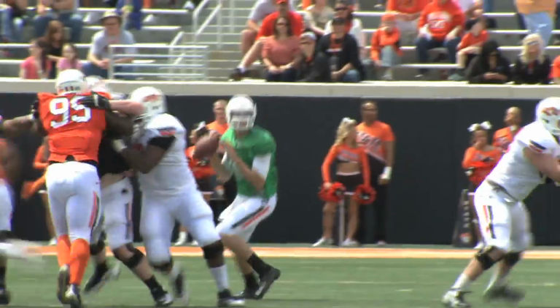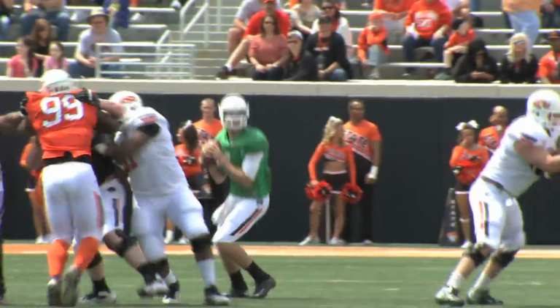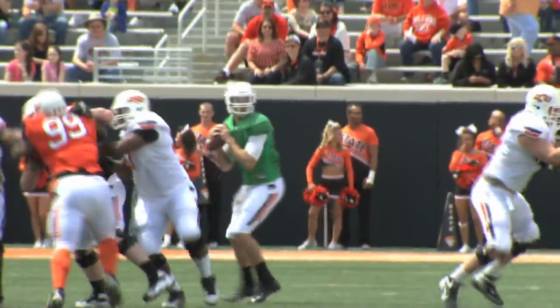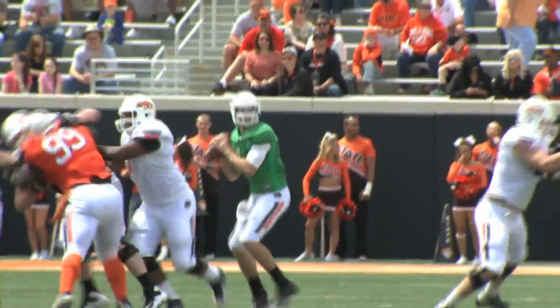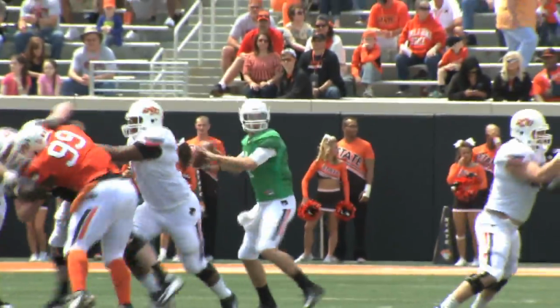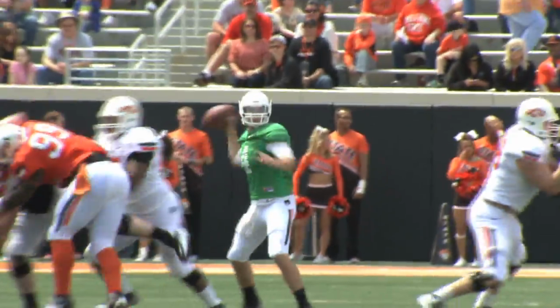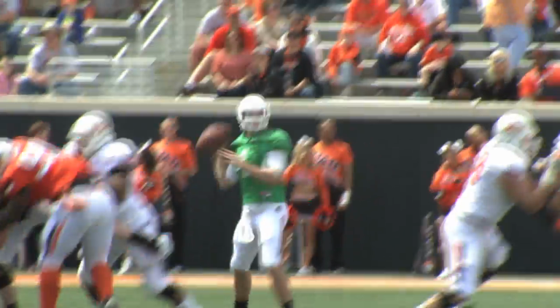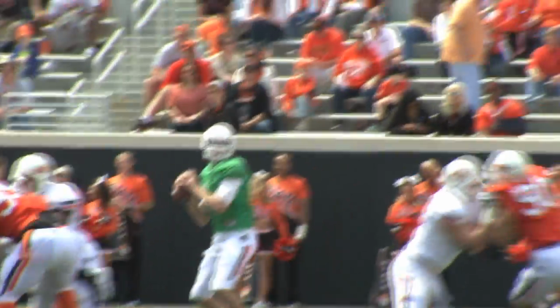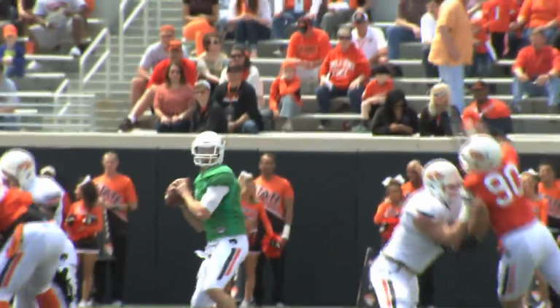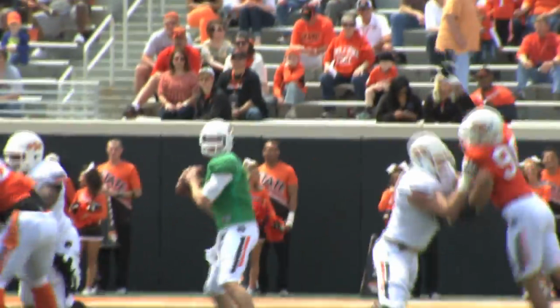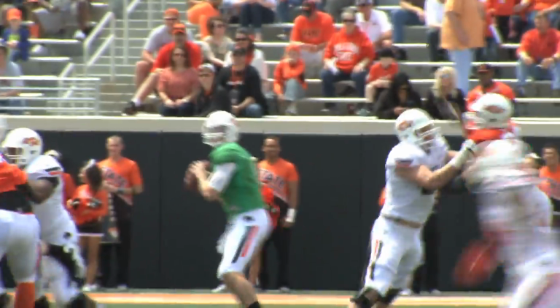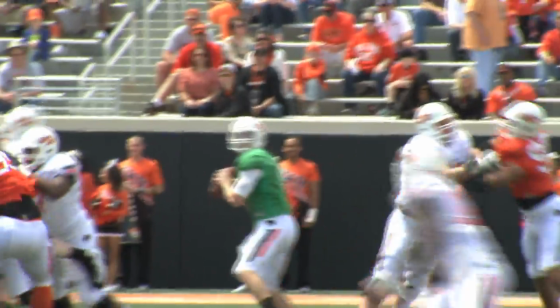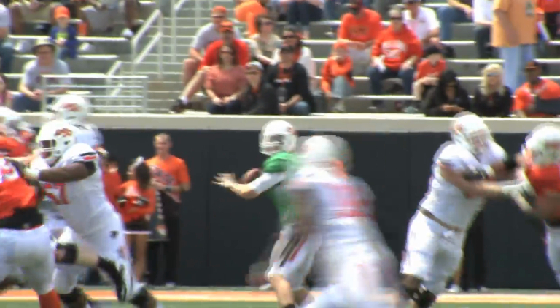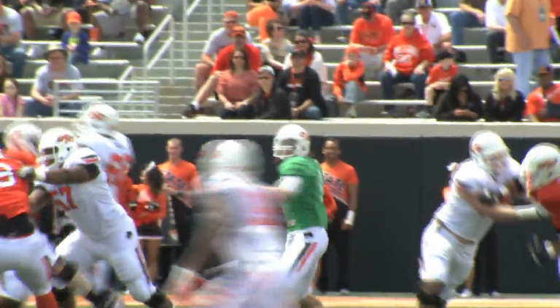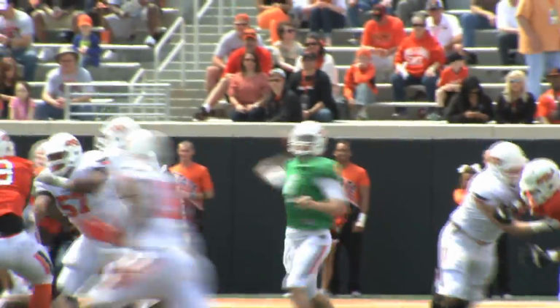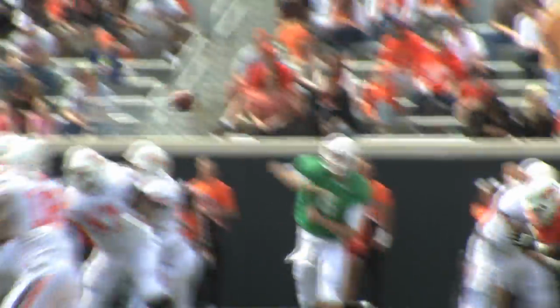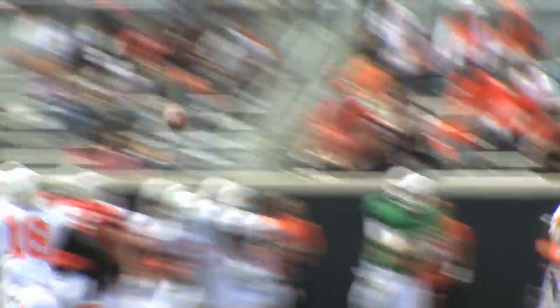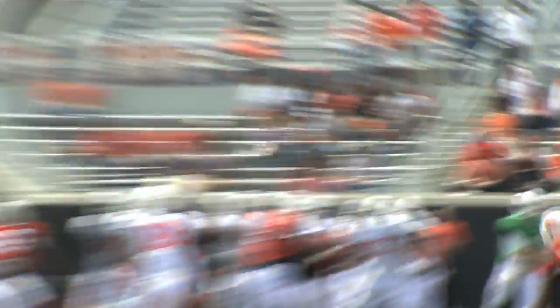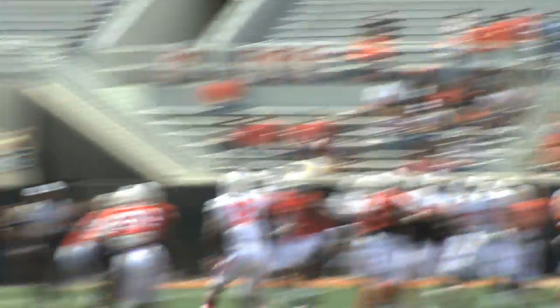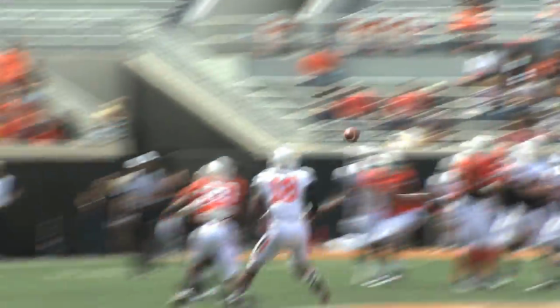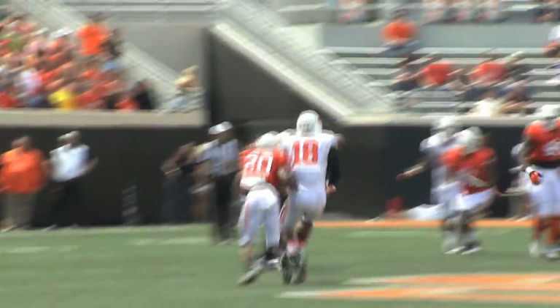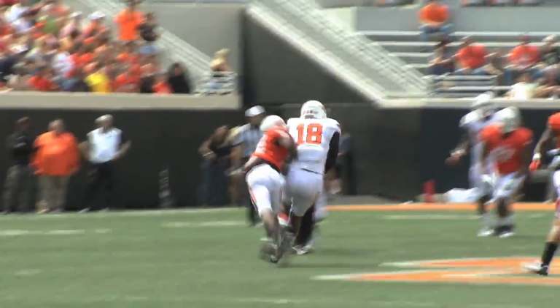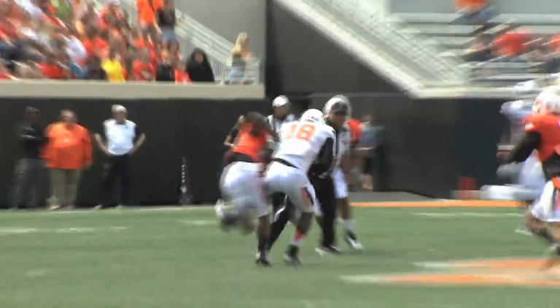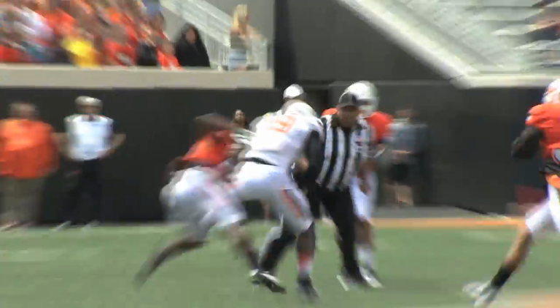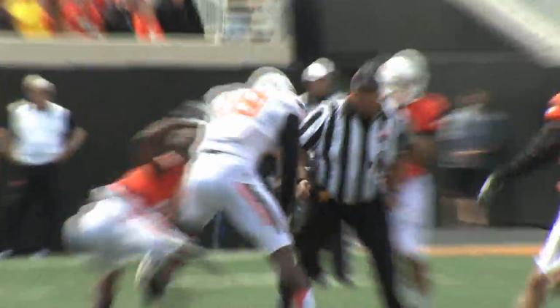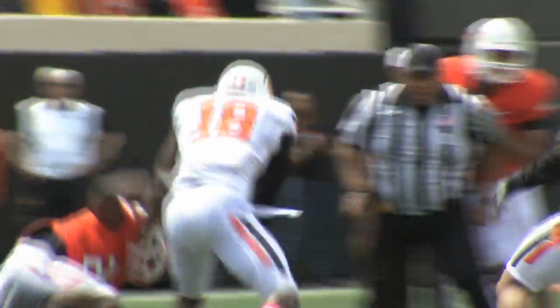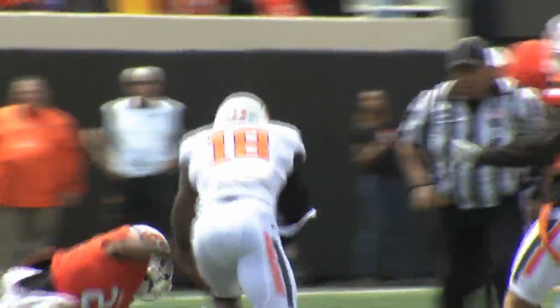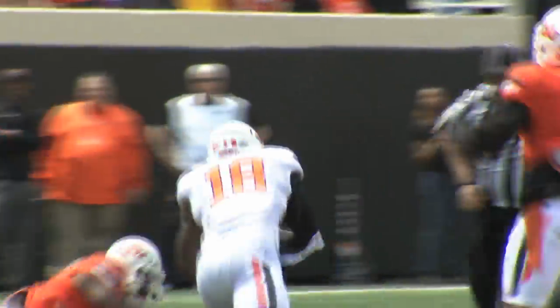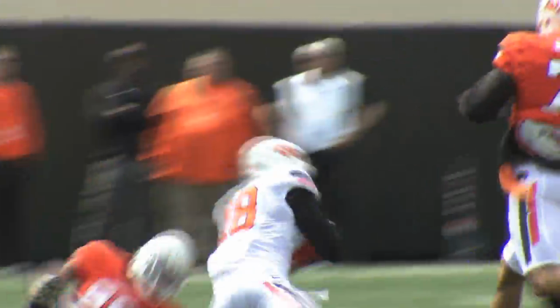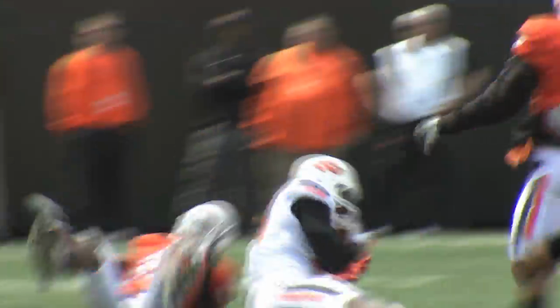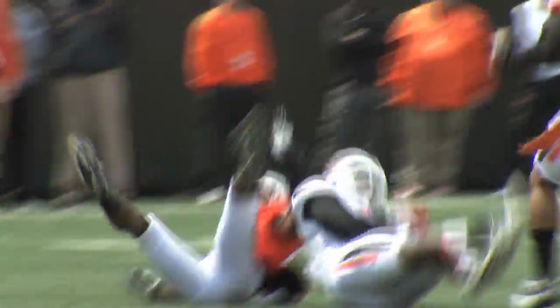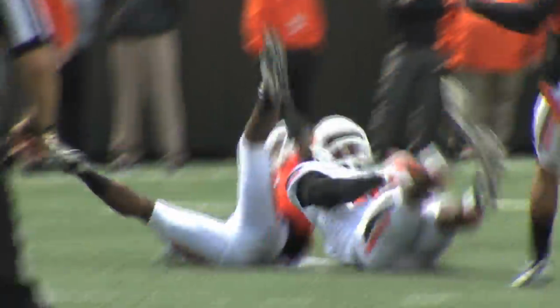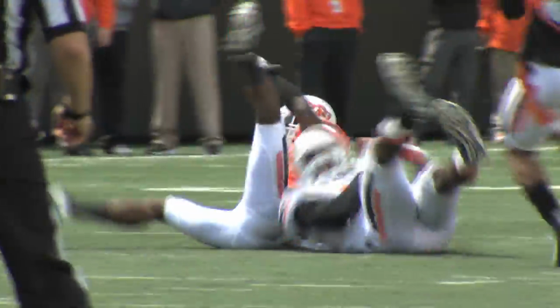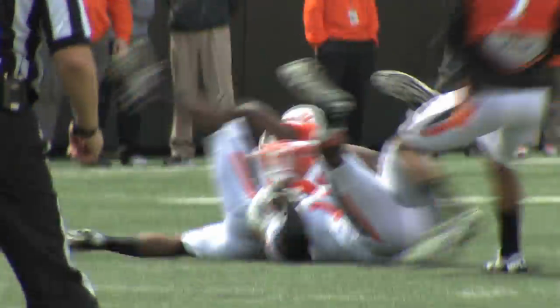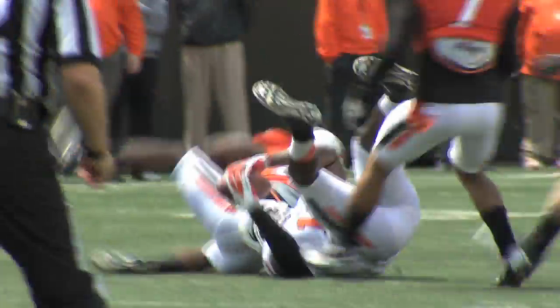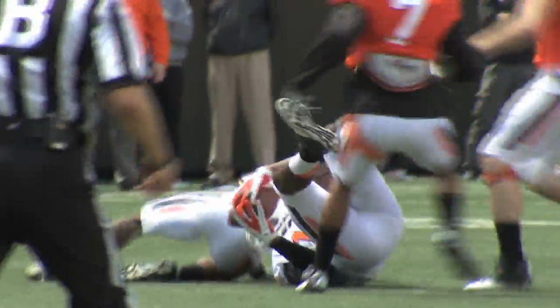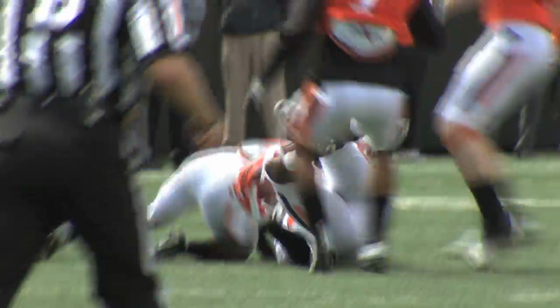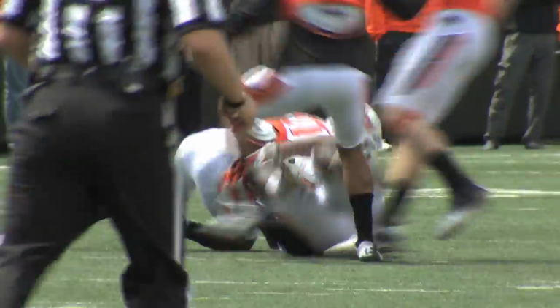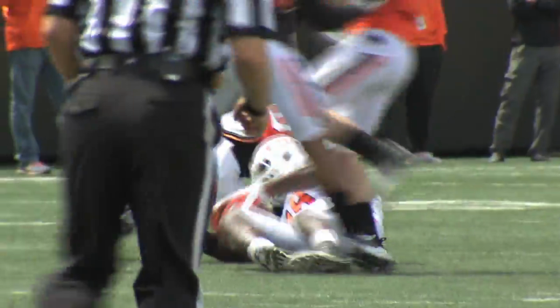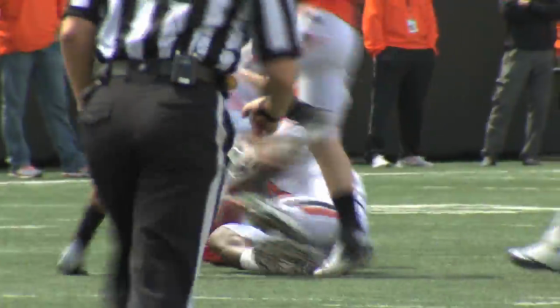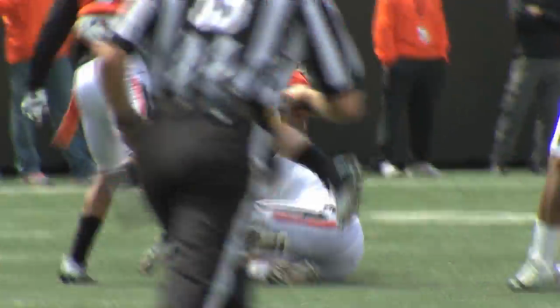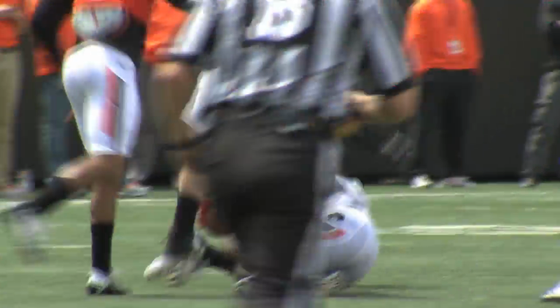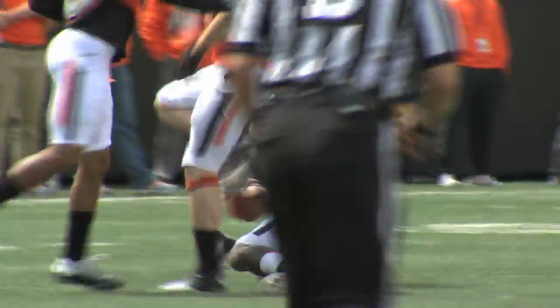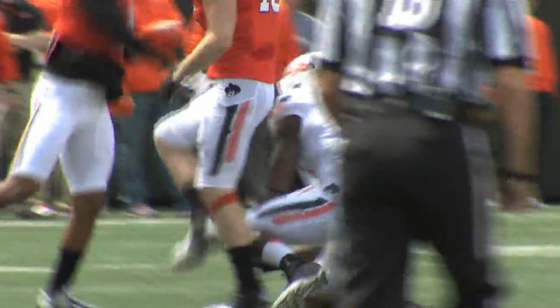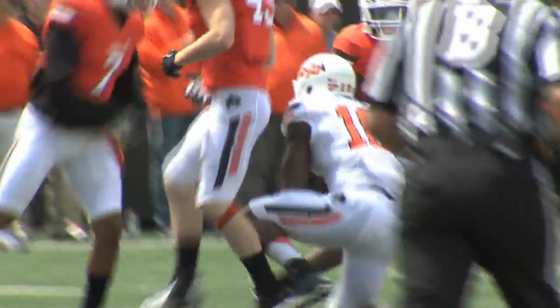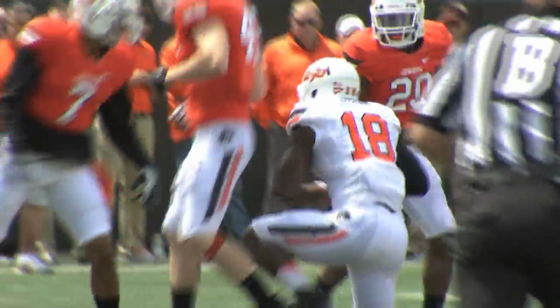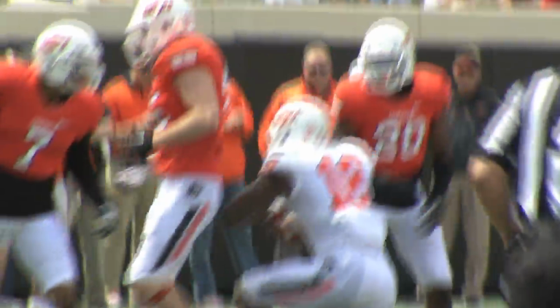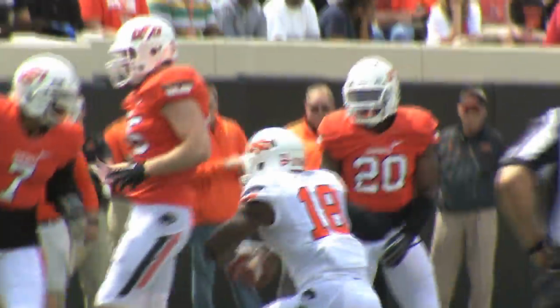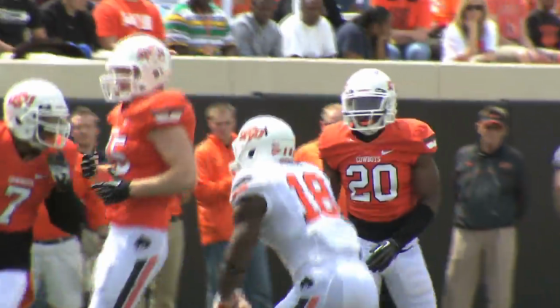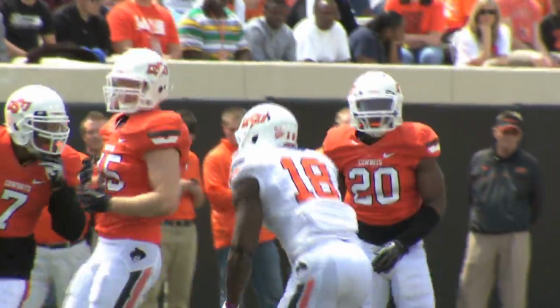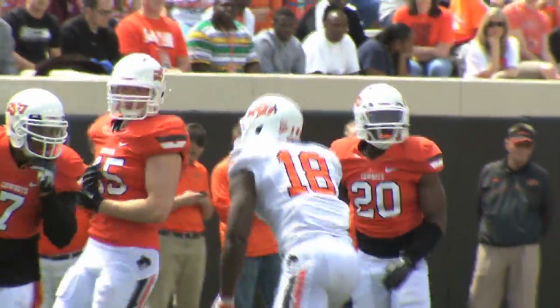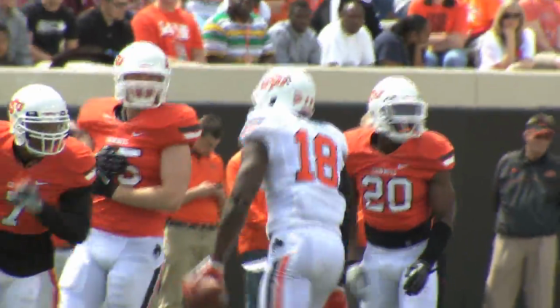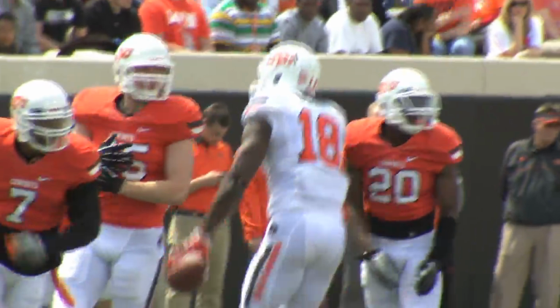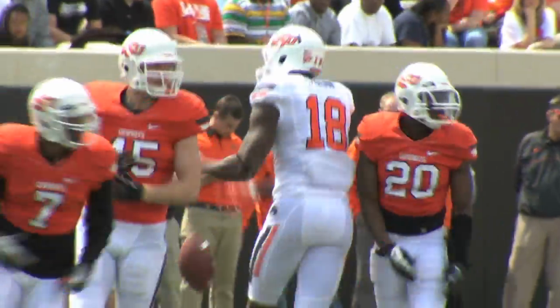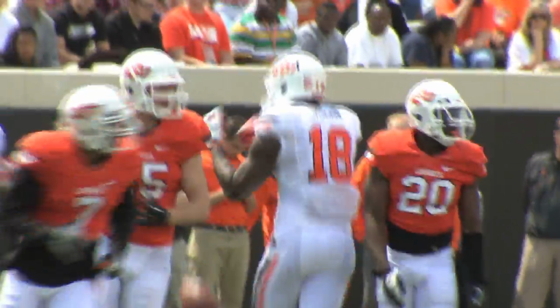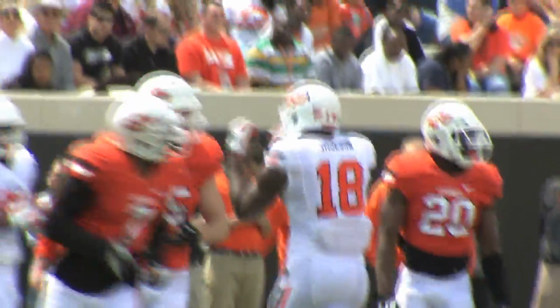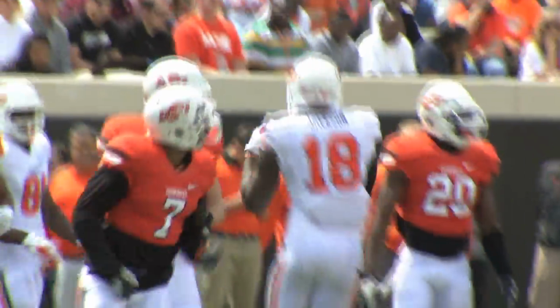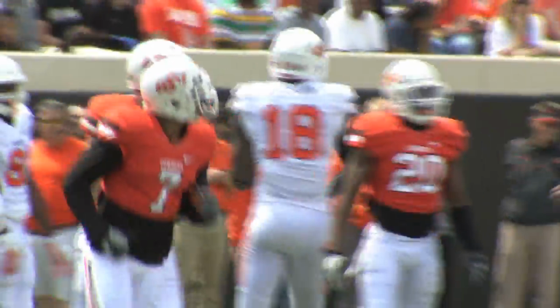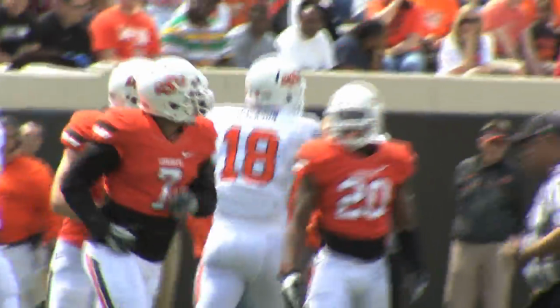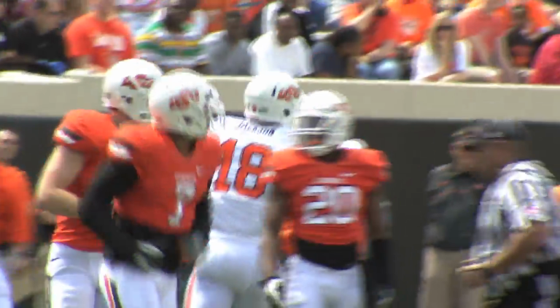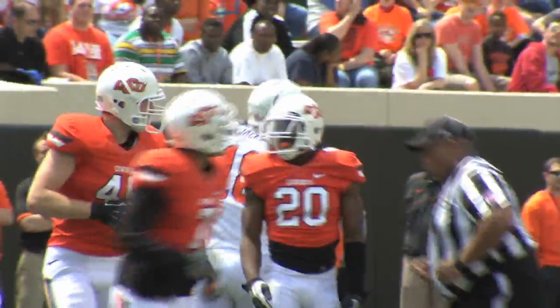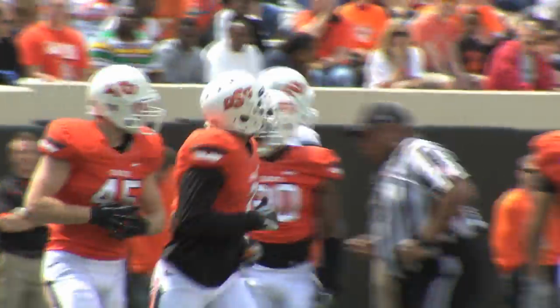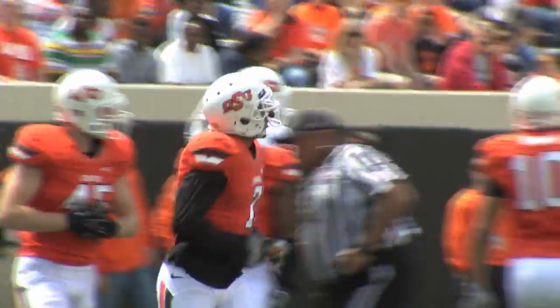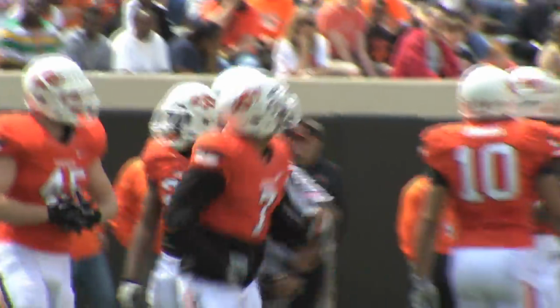Back to pass, the right-hander pumps, fires over the middle — it's broken up. Oh, no — it's caught! It's in the field. Blake Jackson.